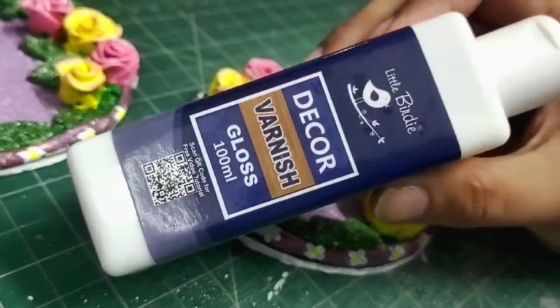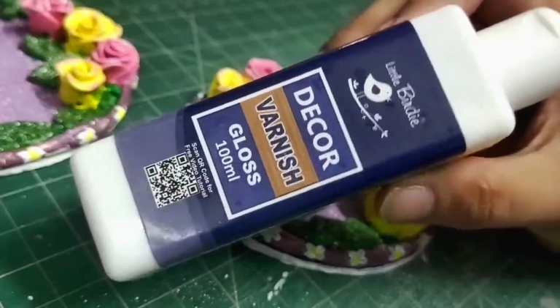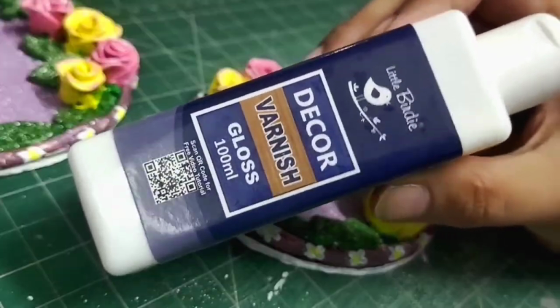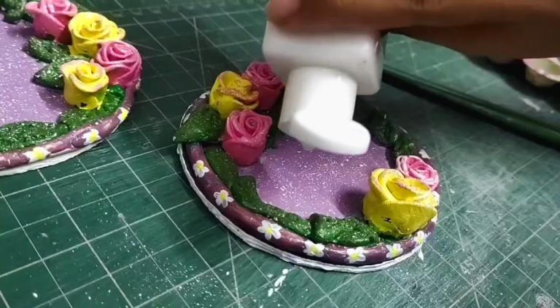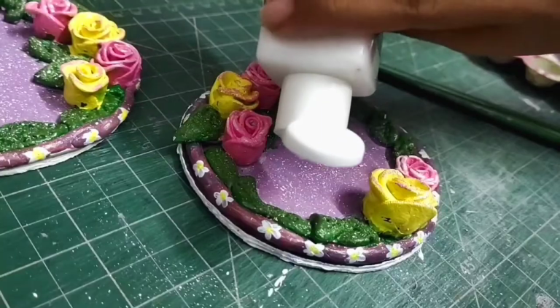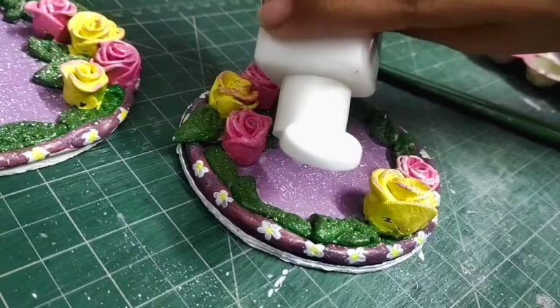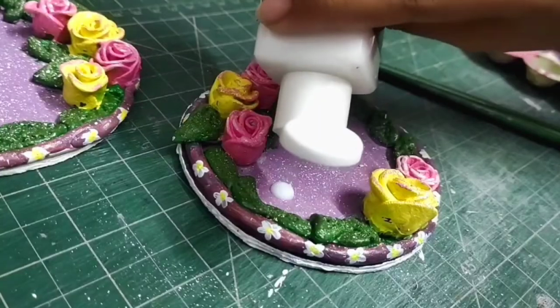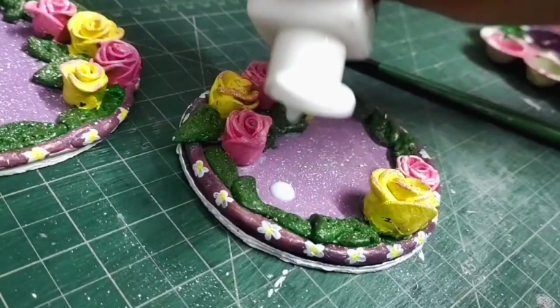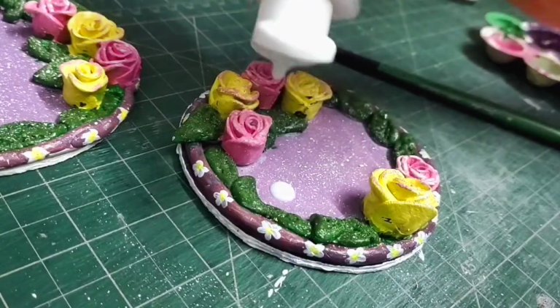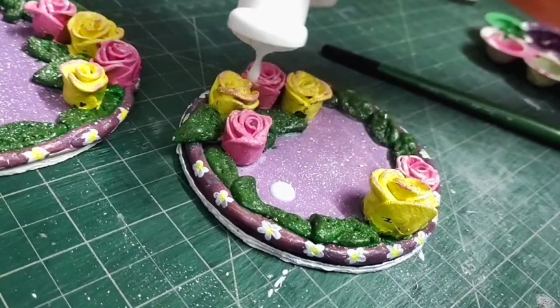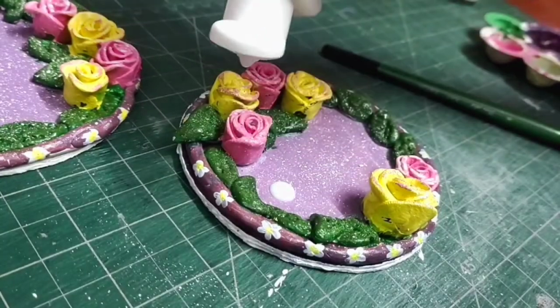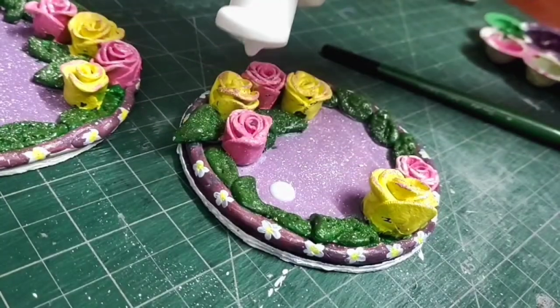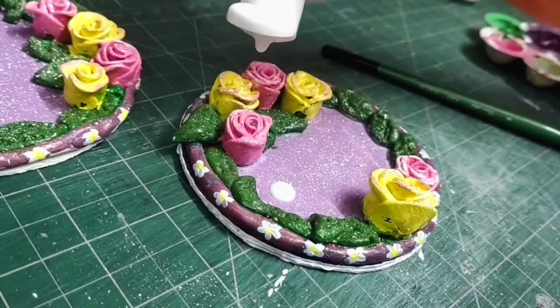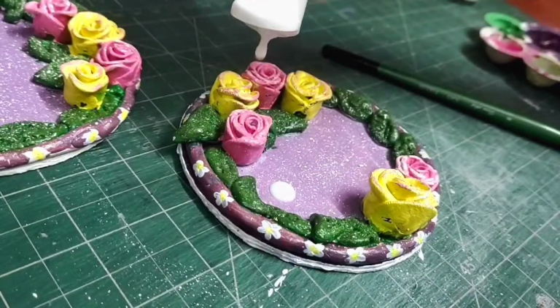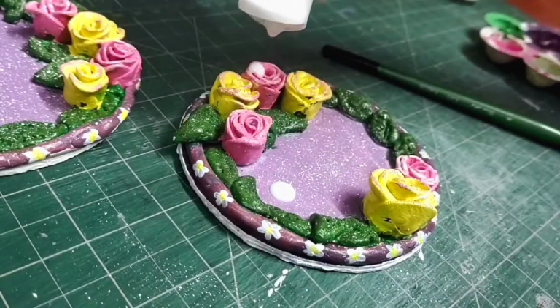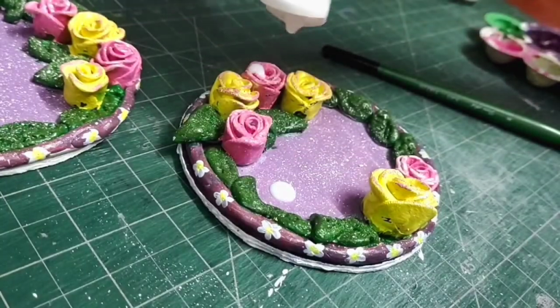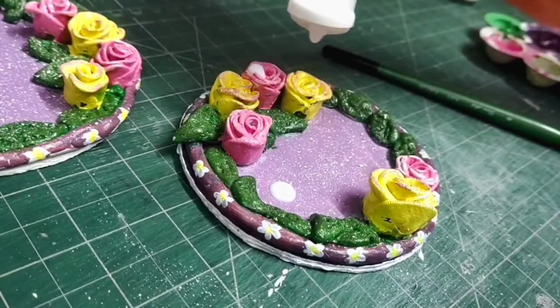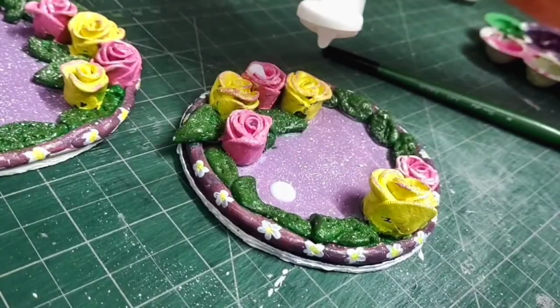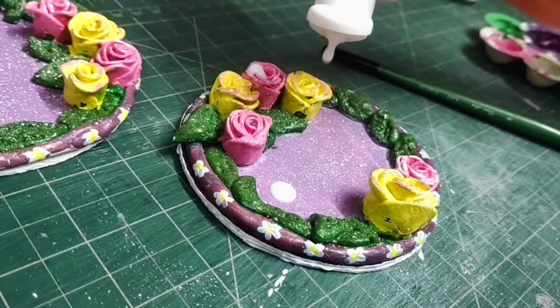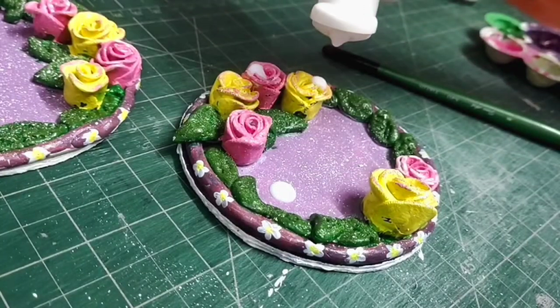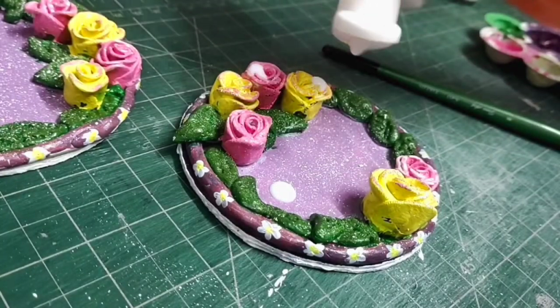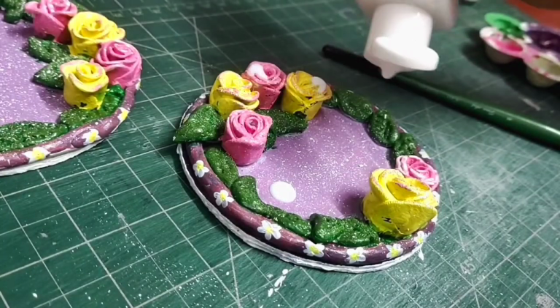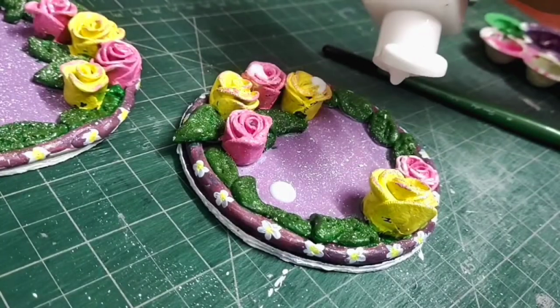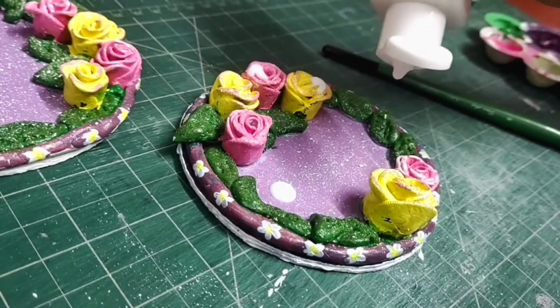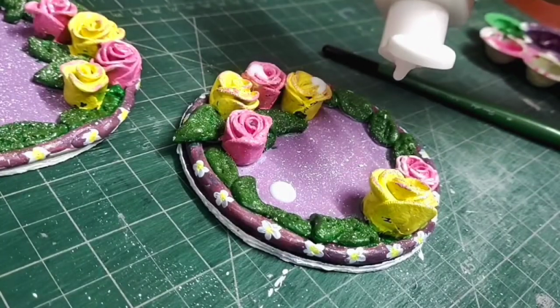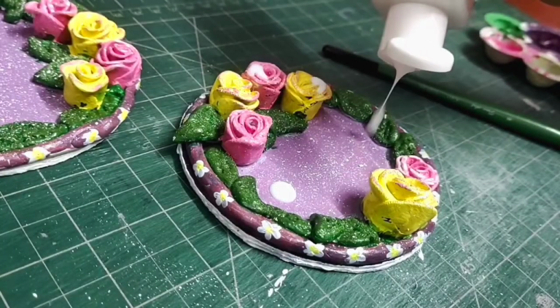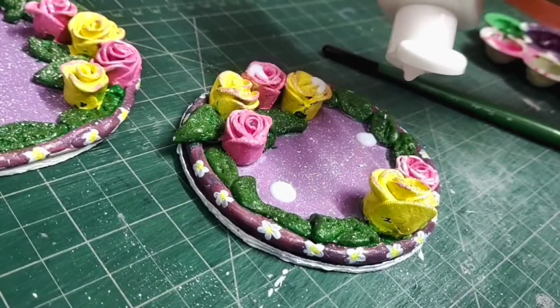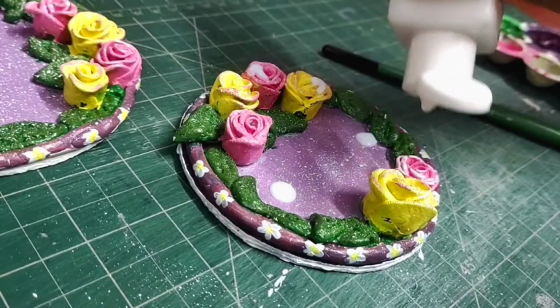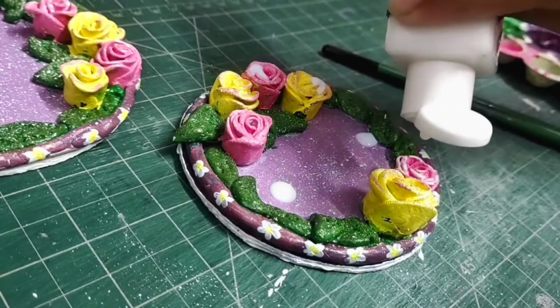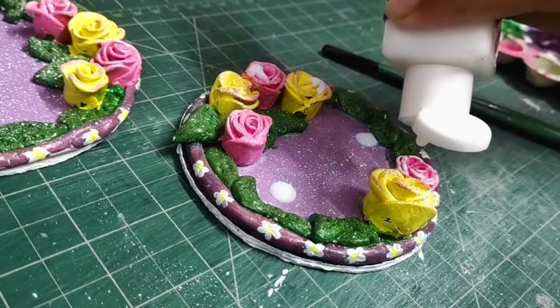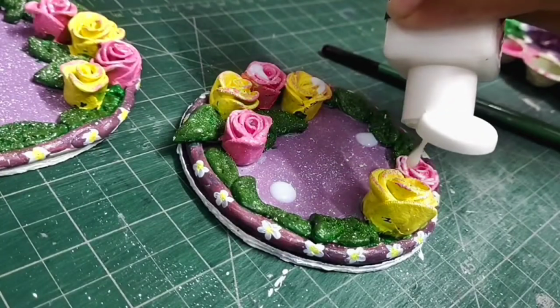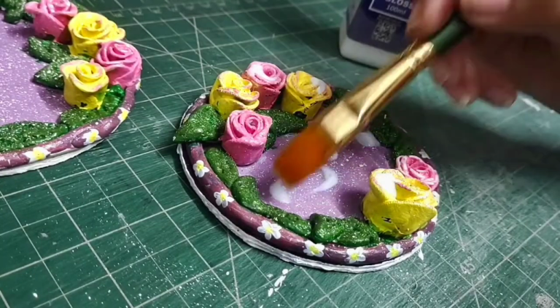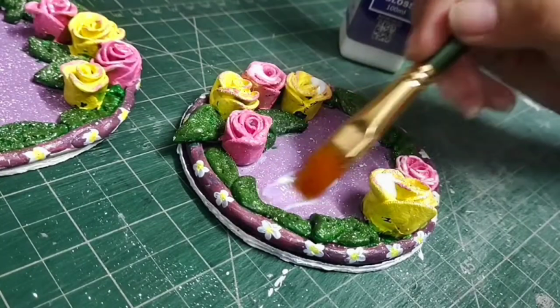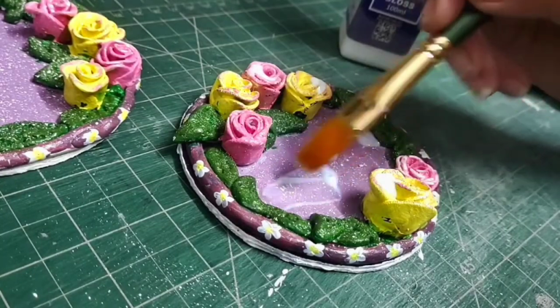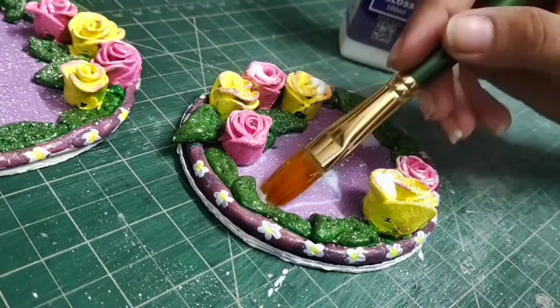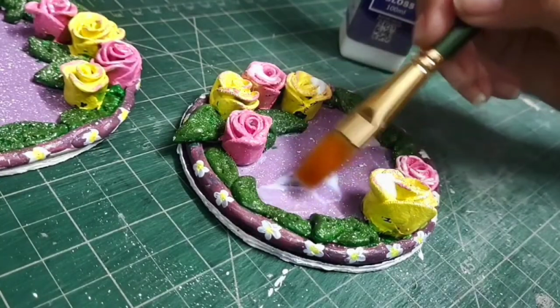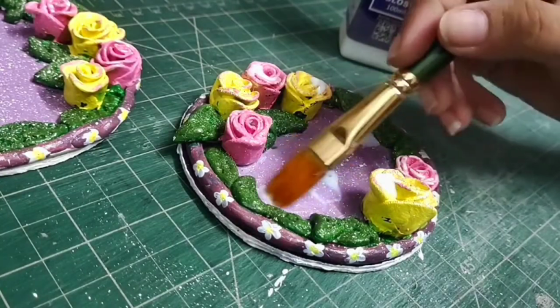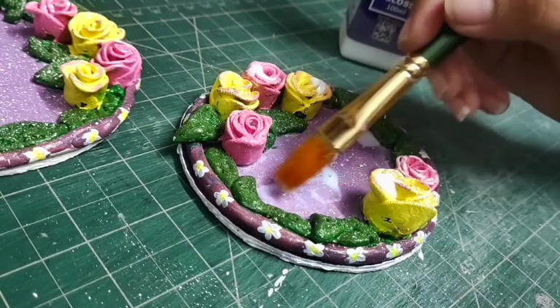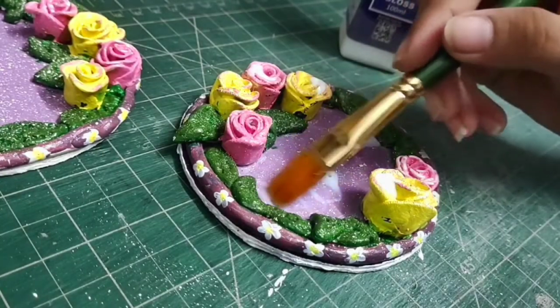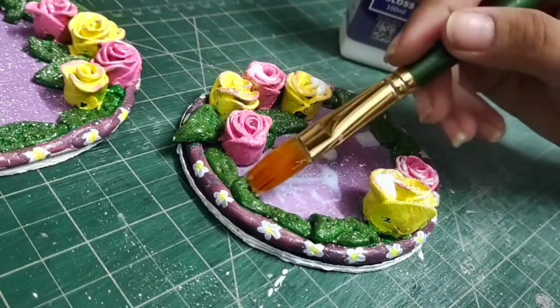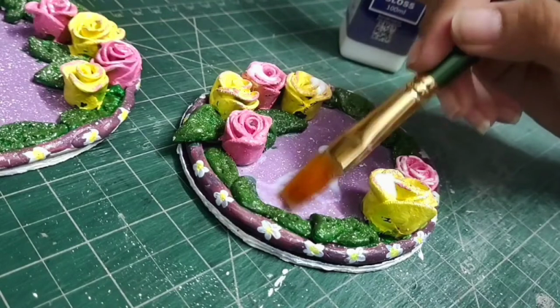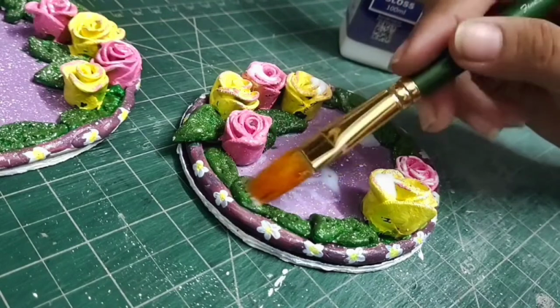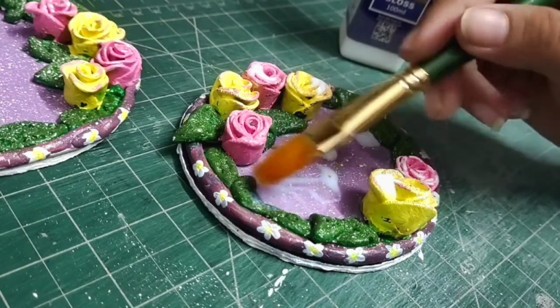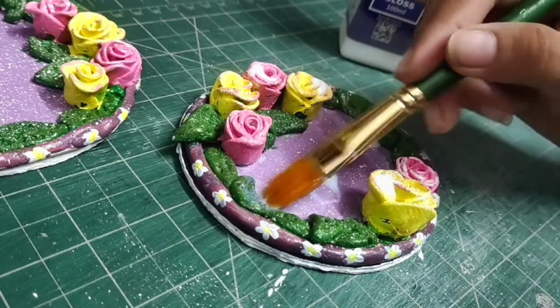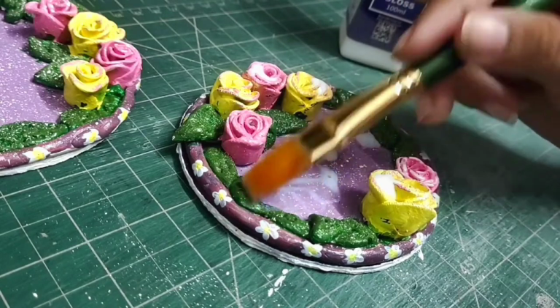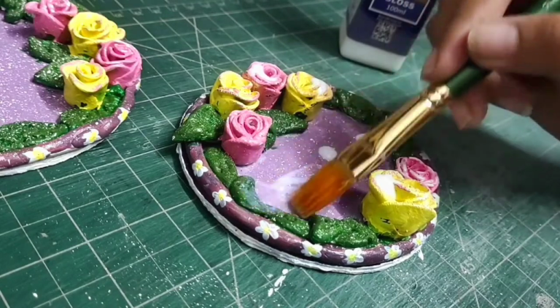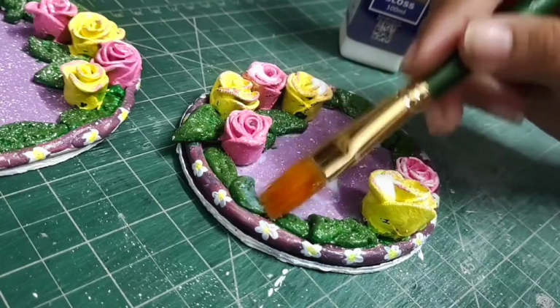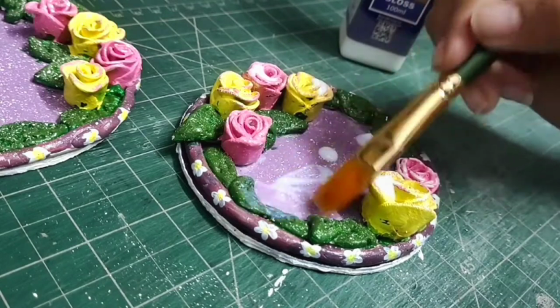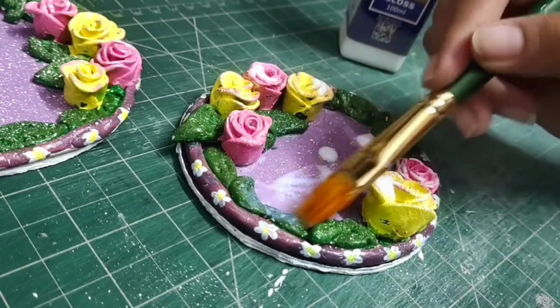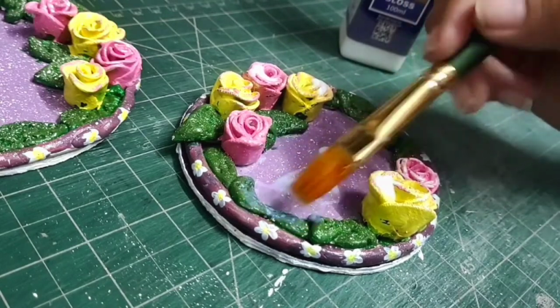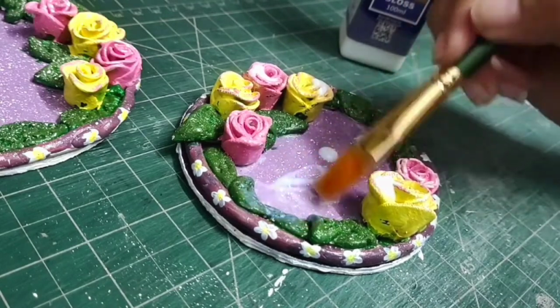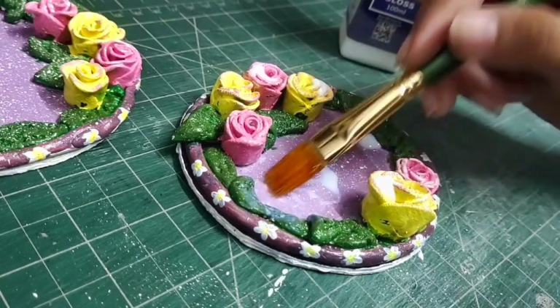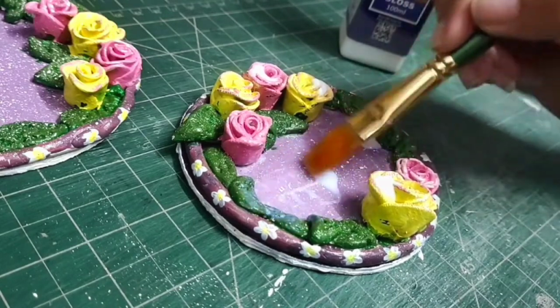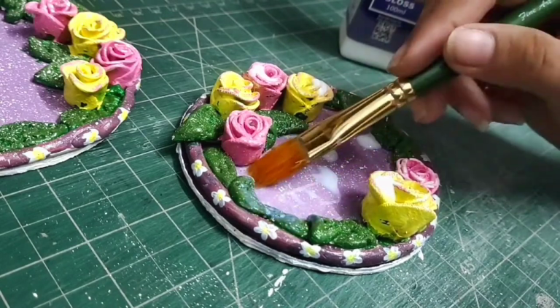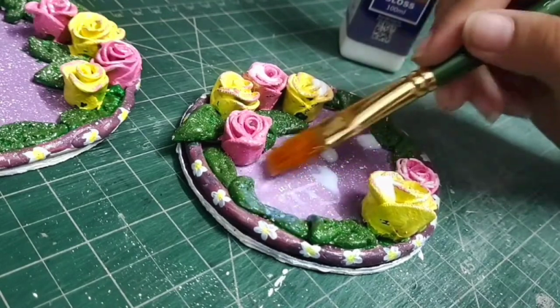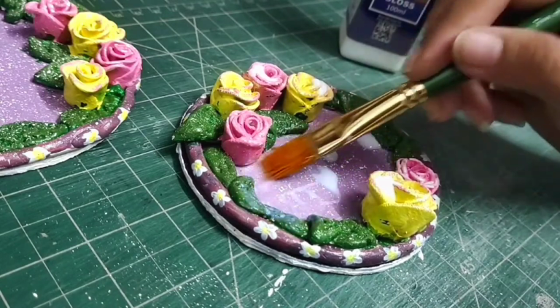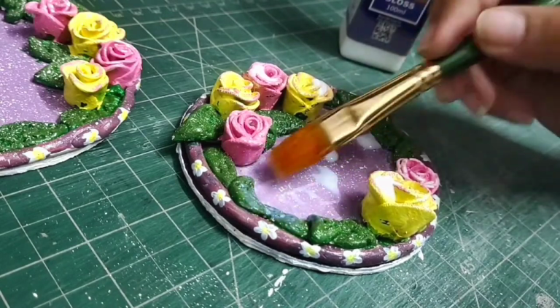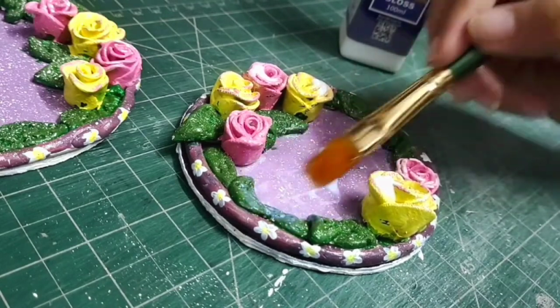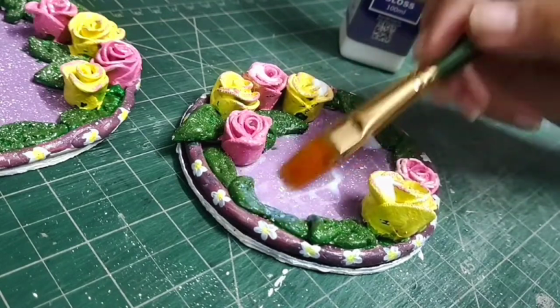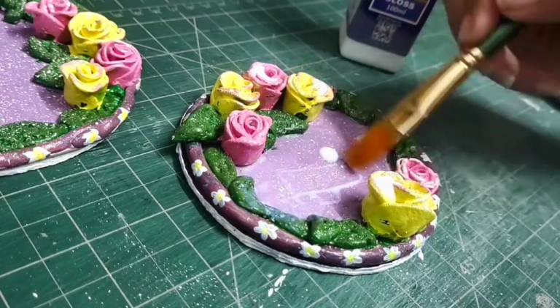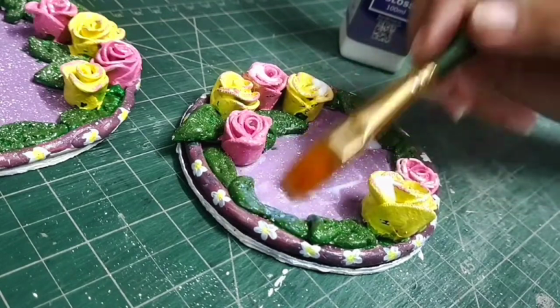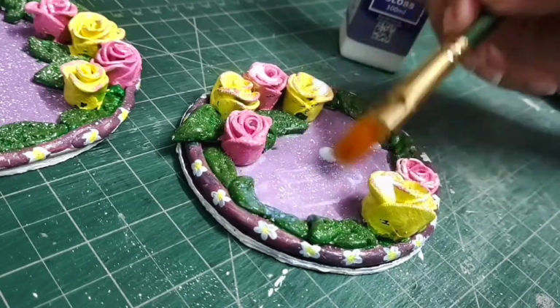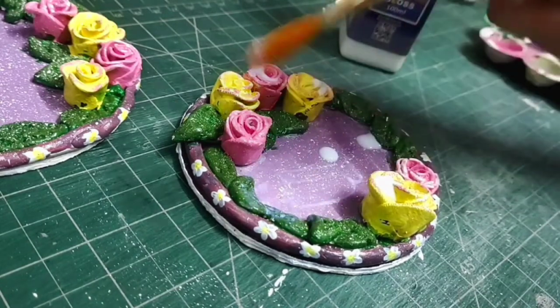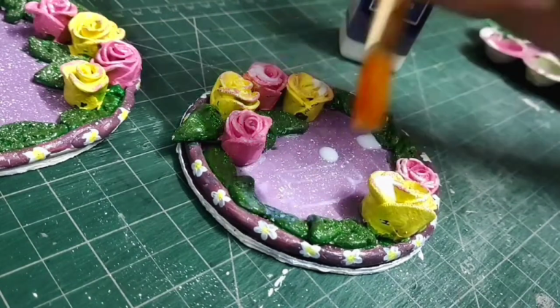Lastly, I will add a coat of varnish to seal everything, and that's it. Our jewelry tray is ready to use.